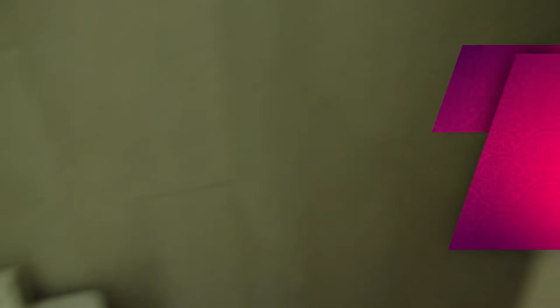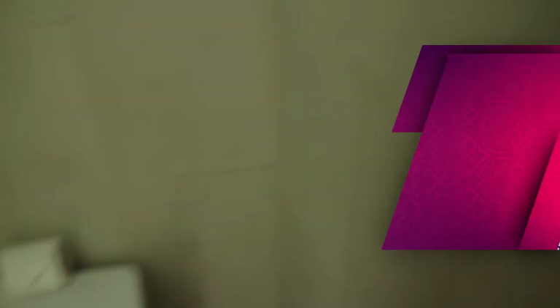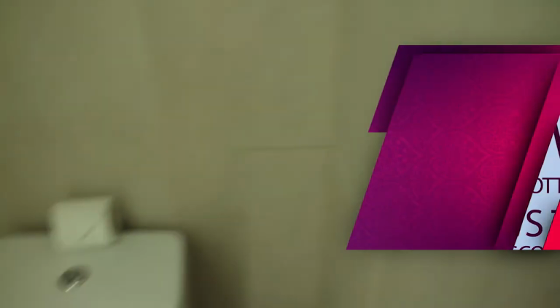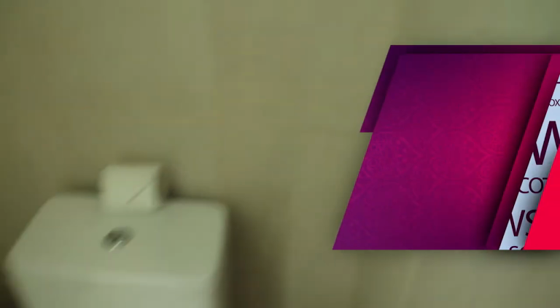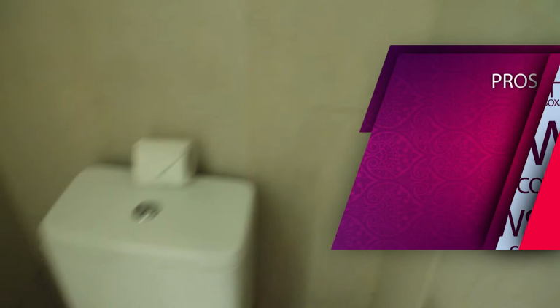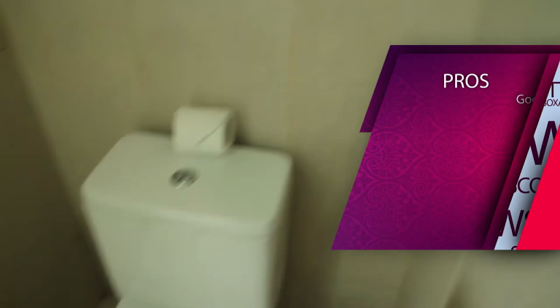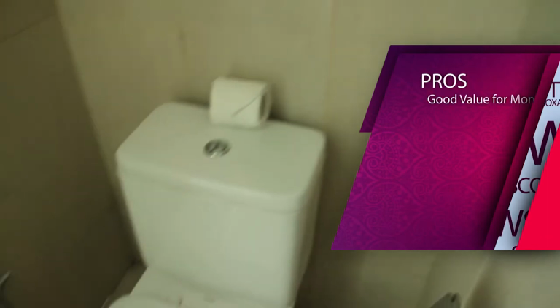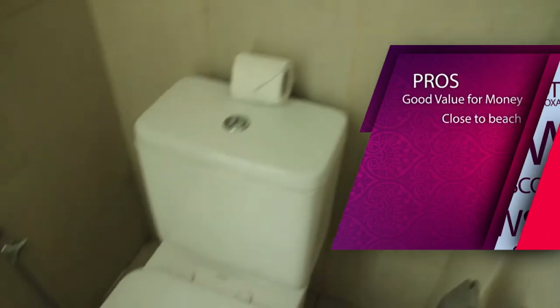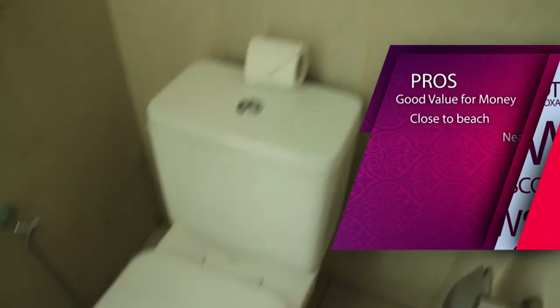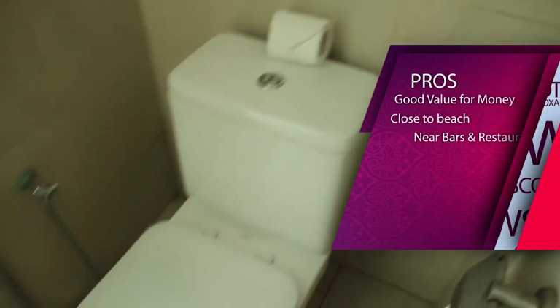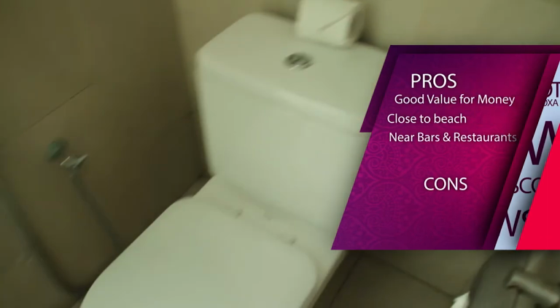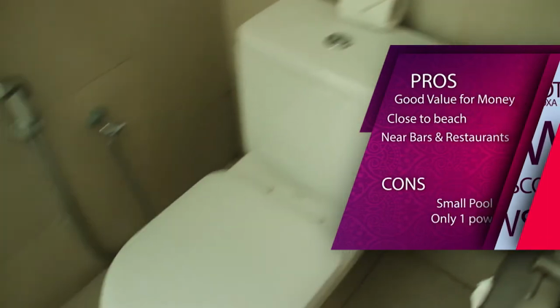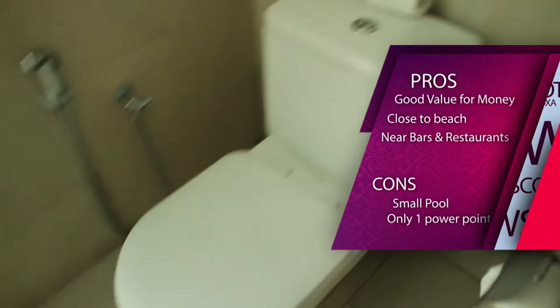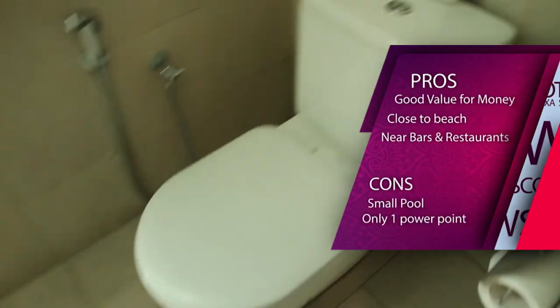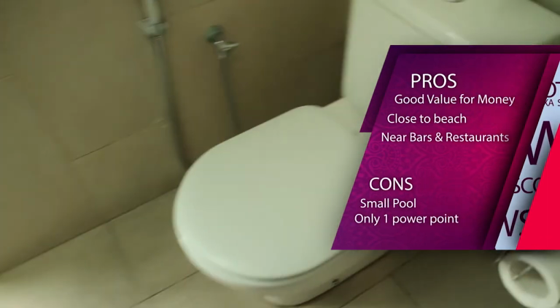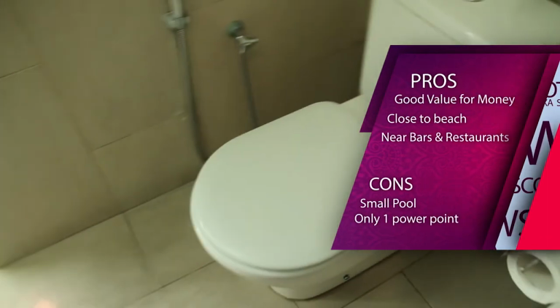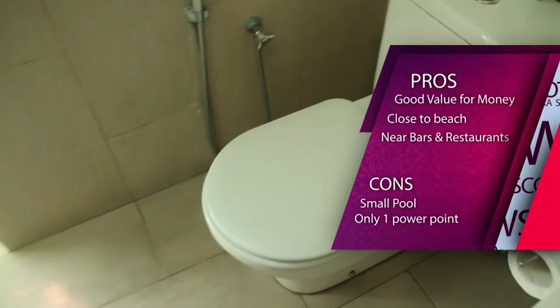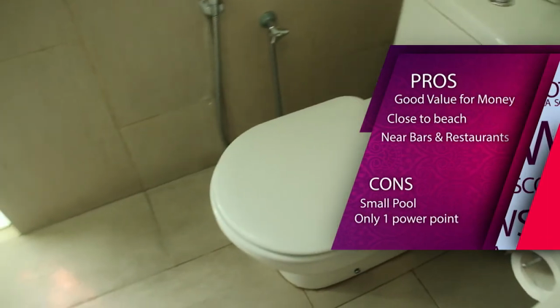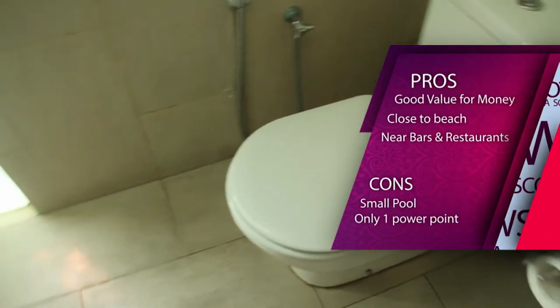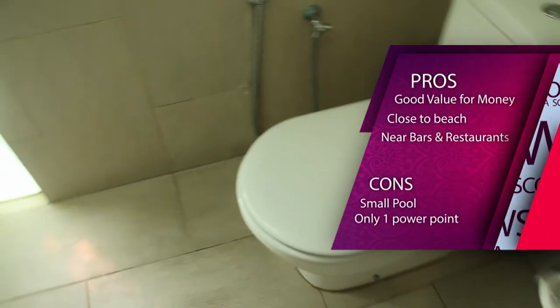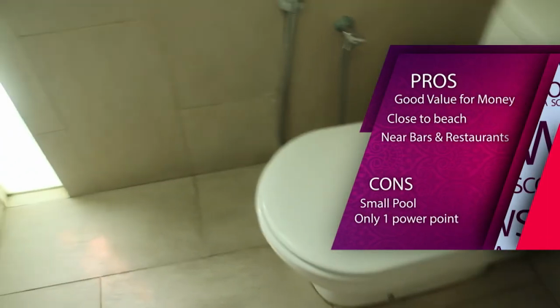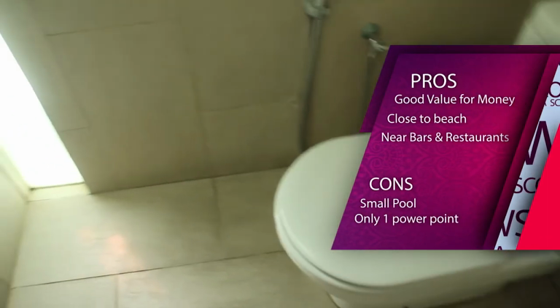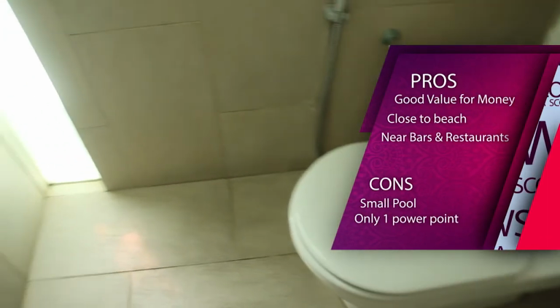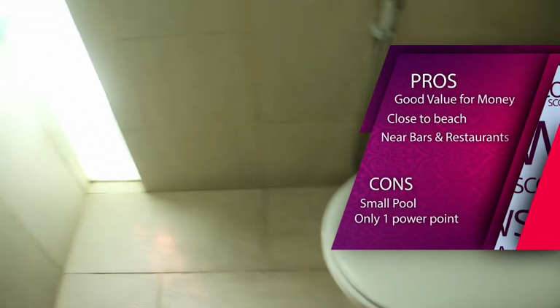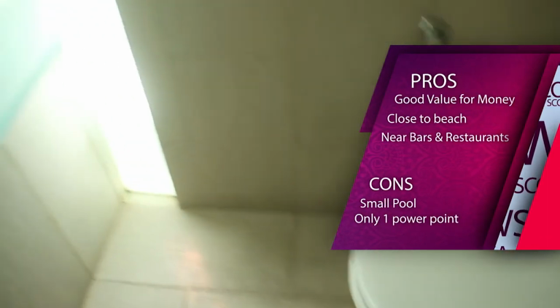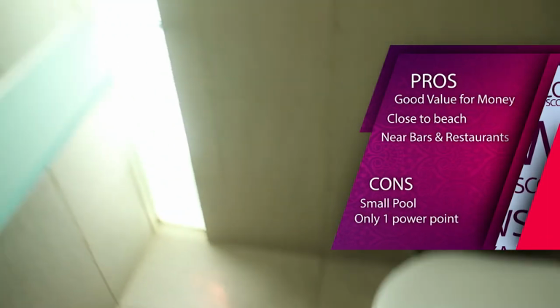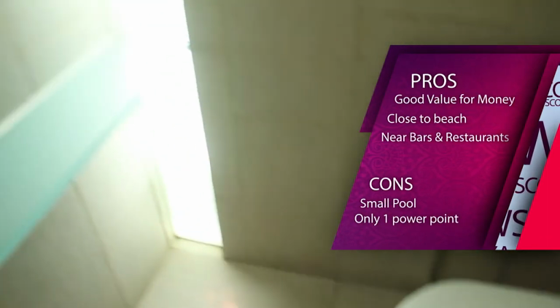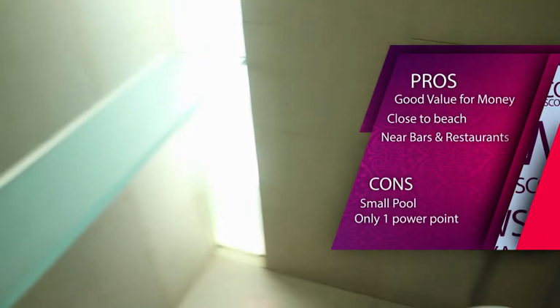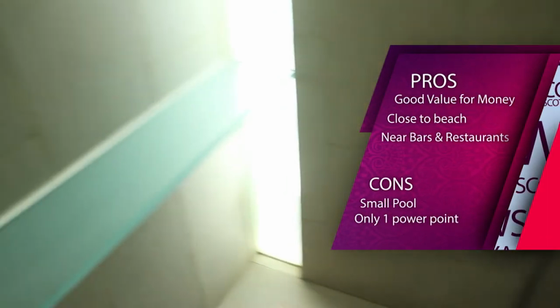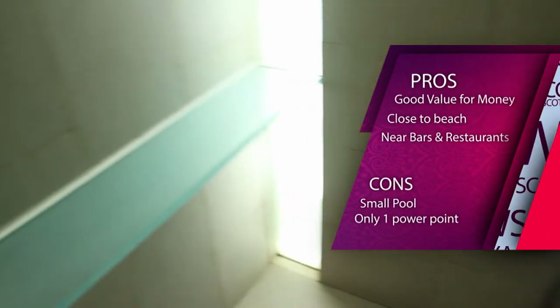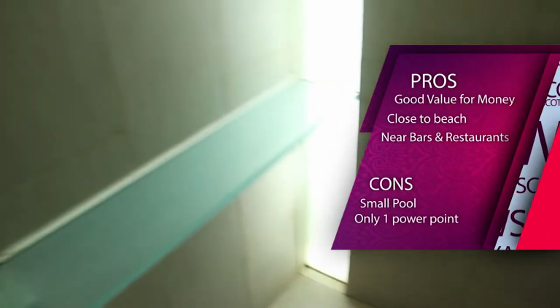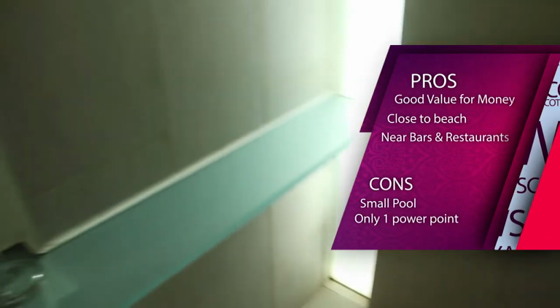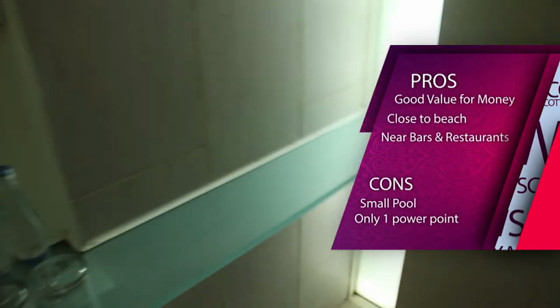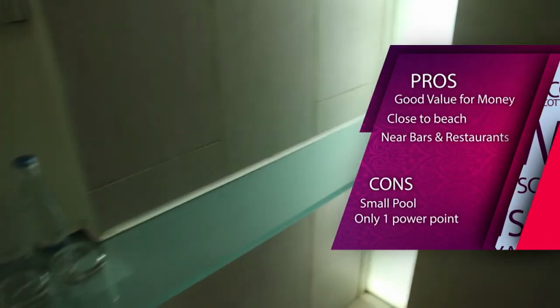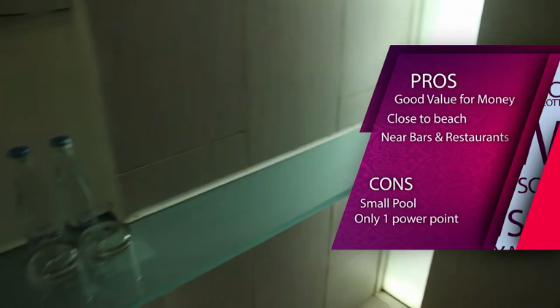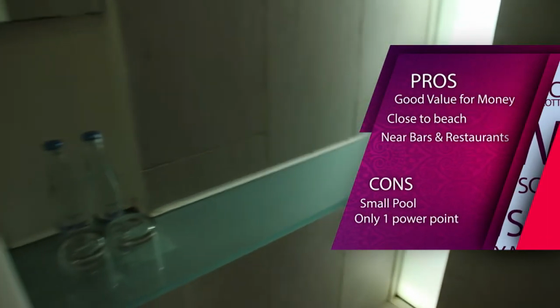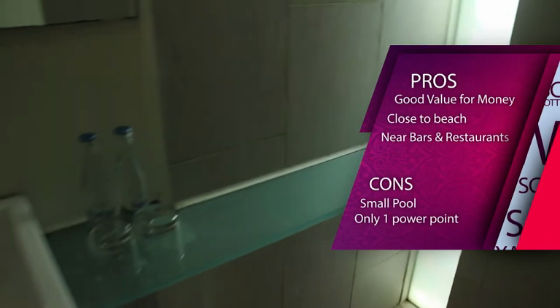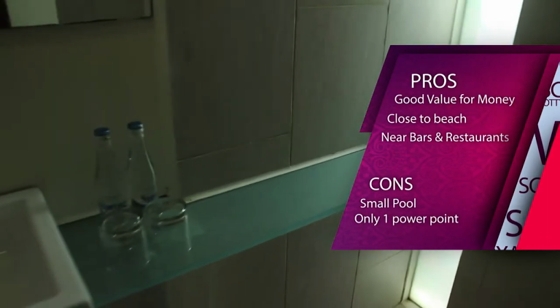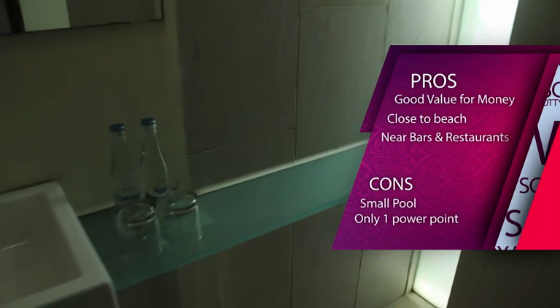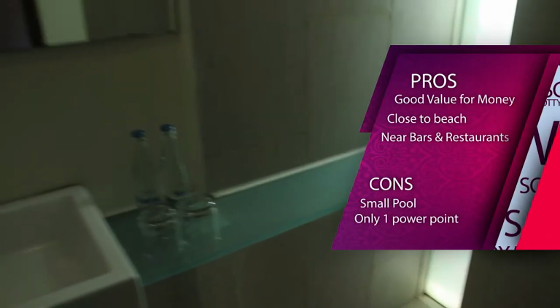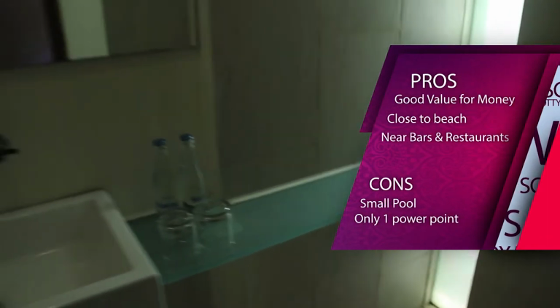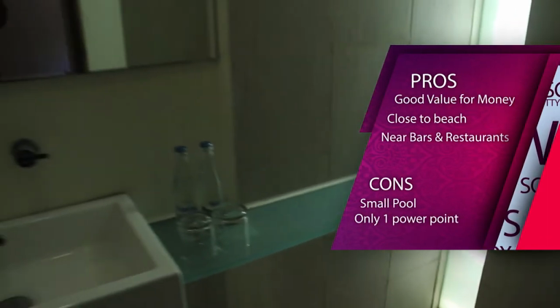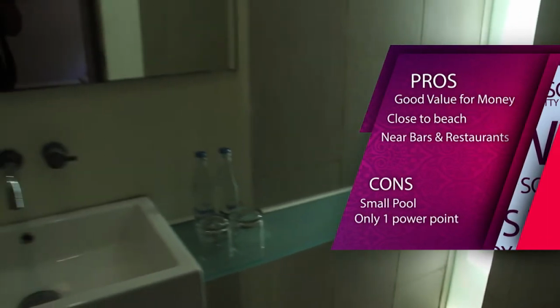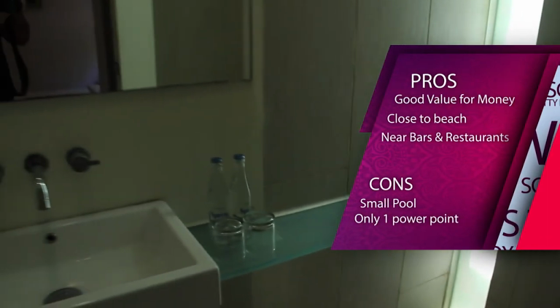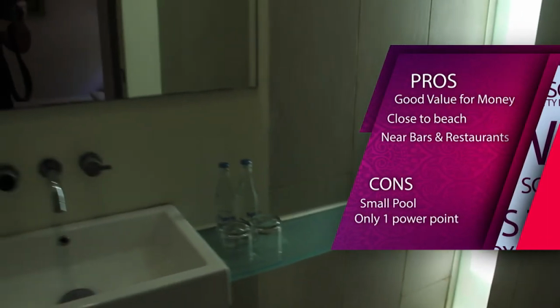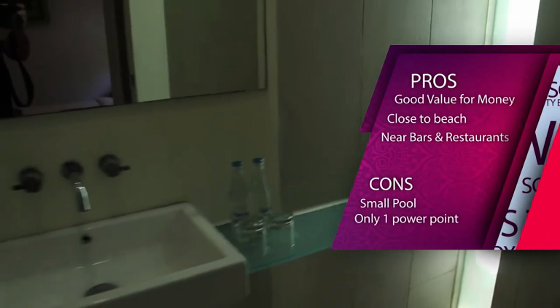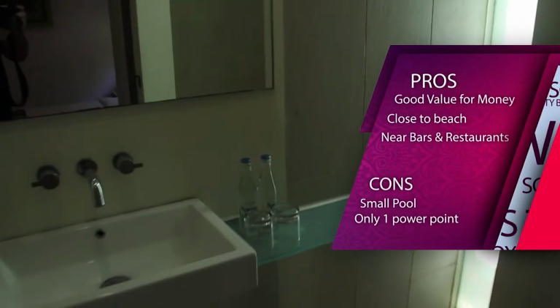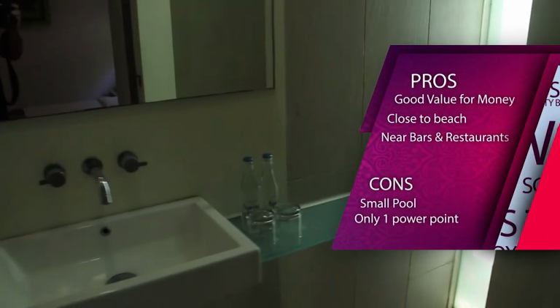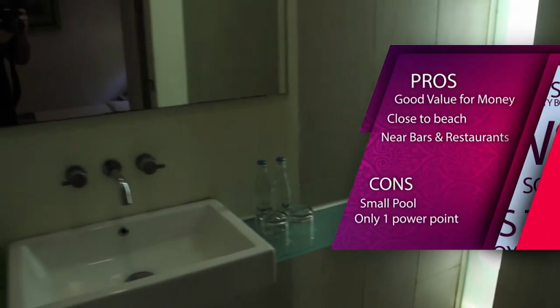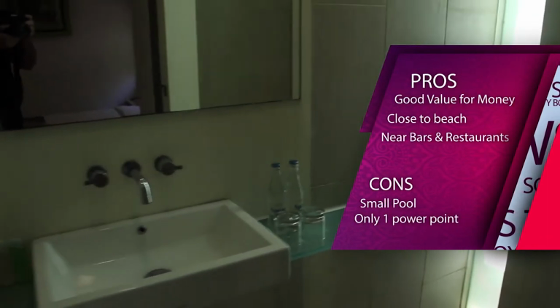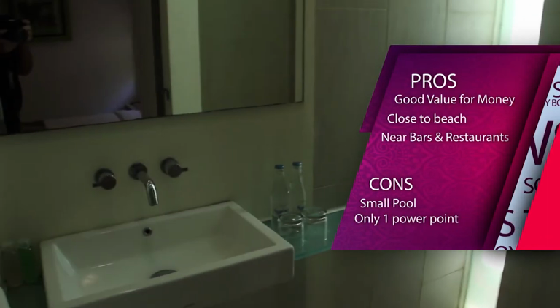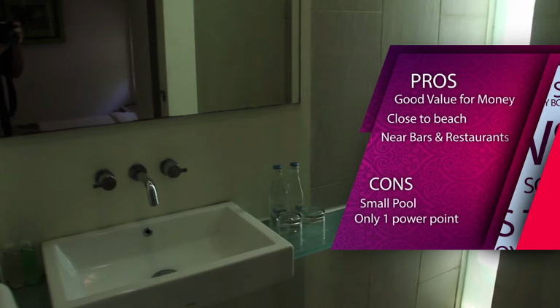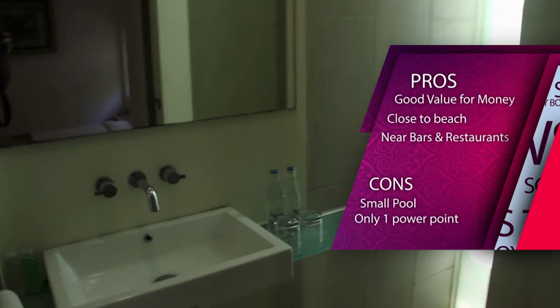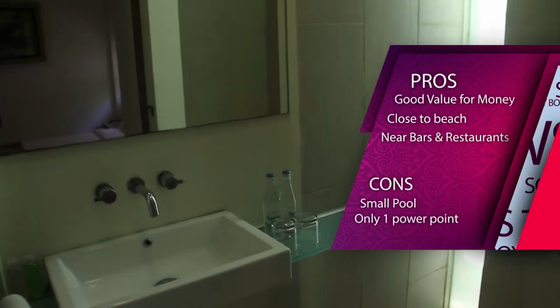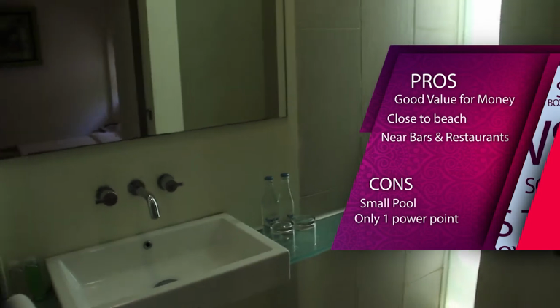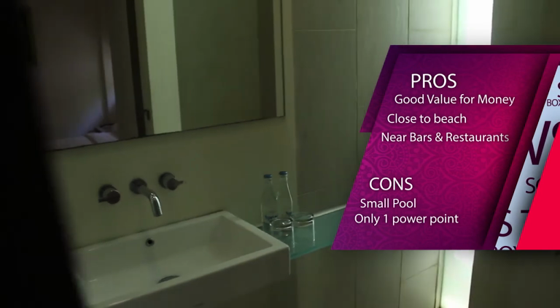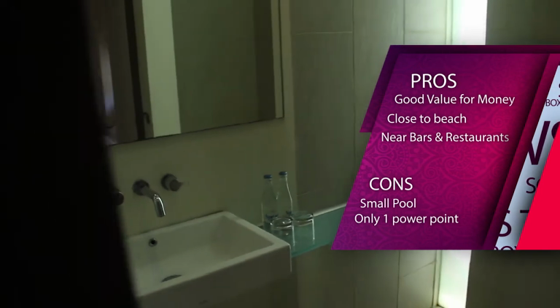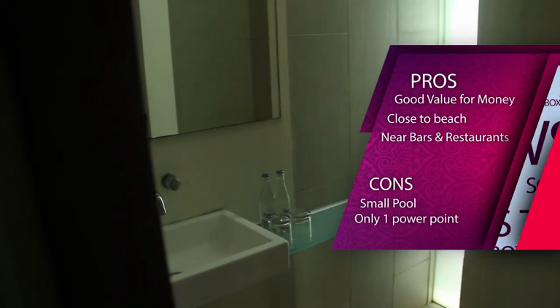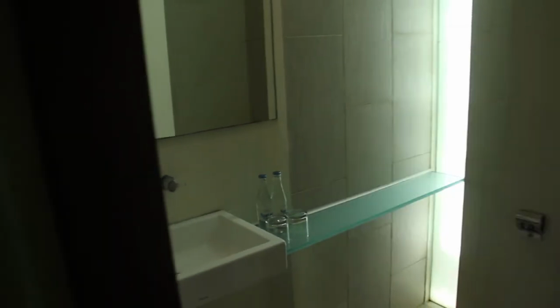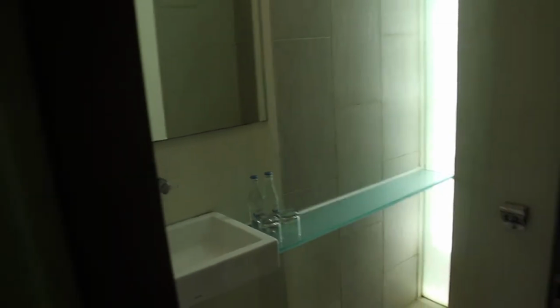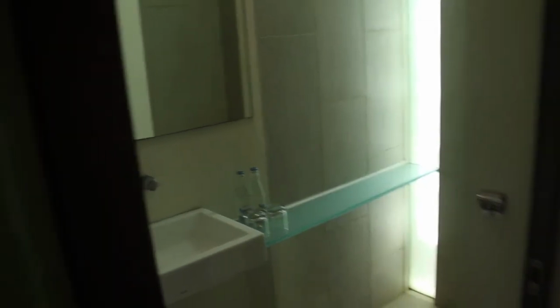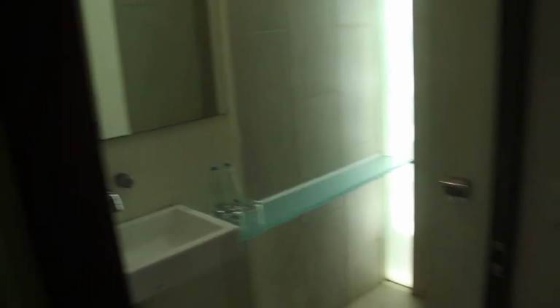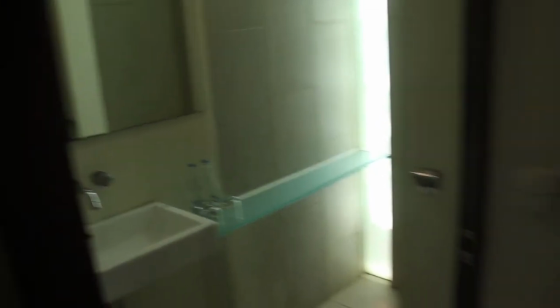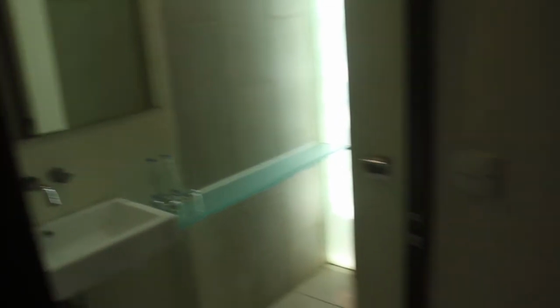Pros: good value for money, close to the beach, near bars and restaurants. Cons: small pool, only one power point in the room.